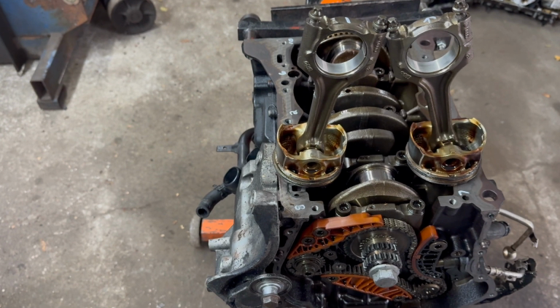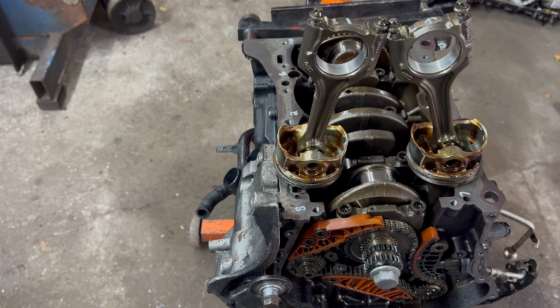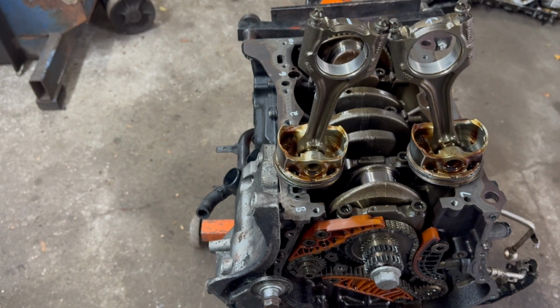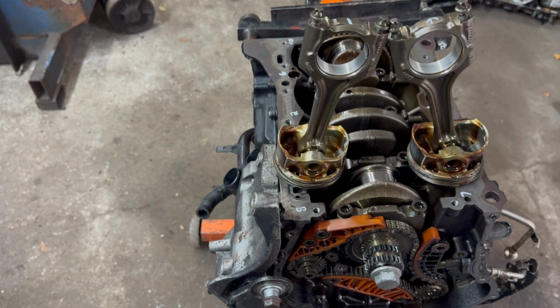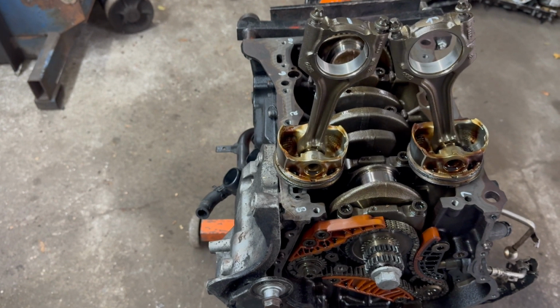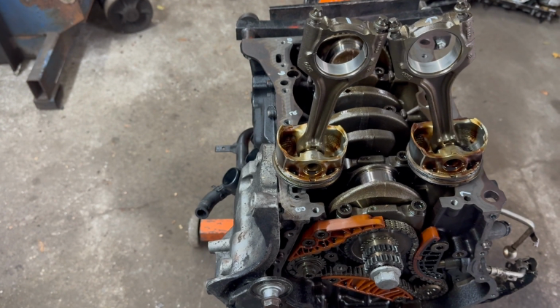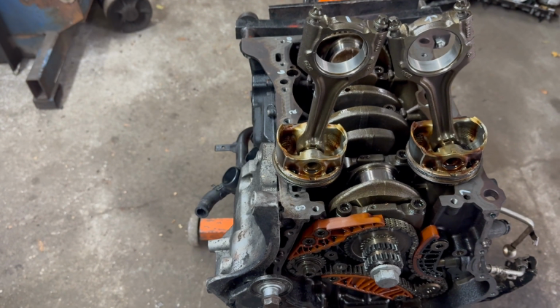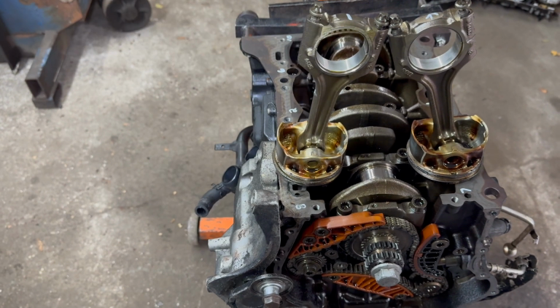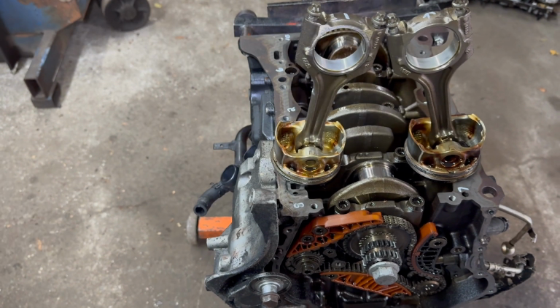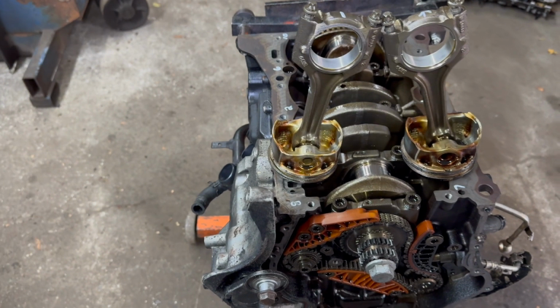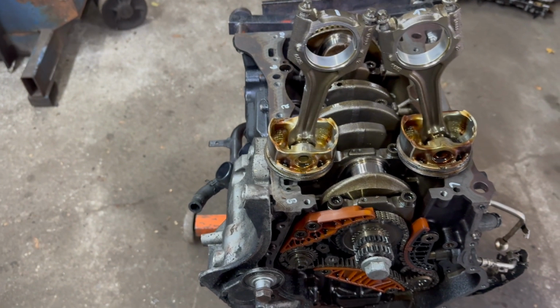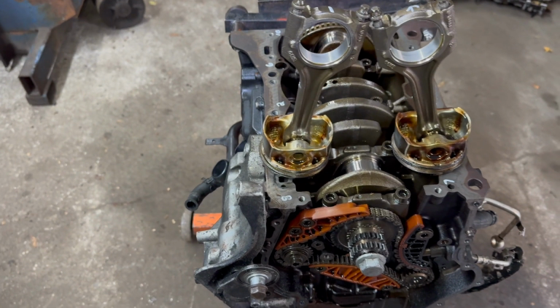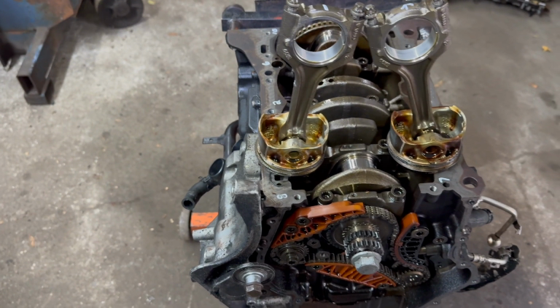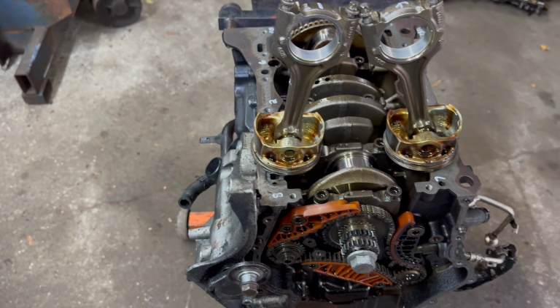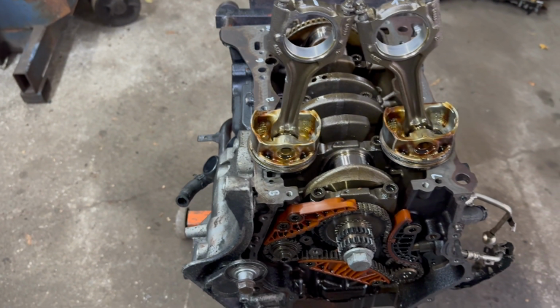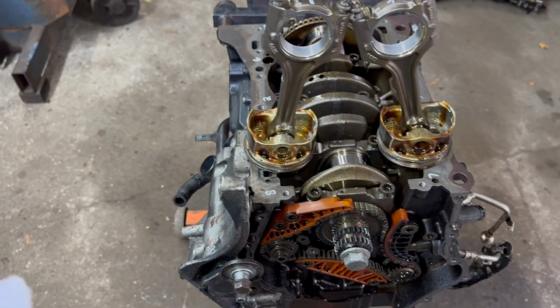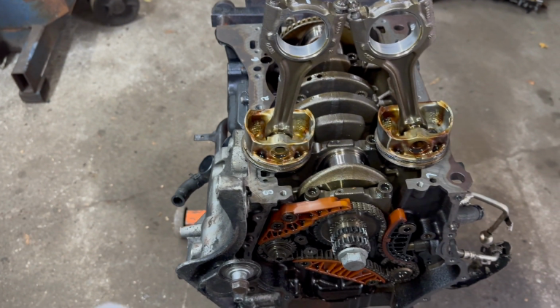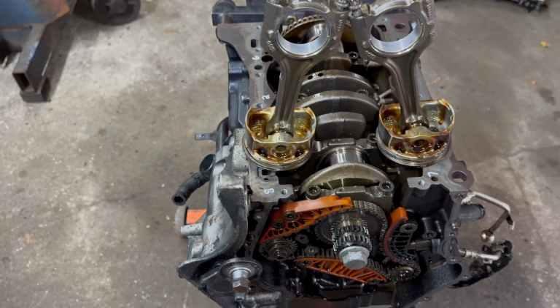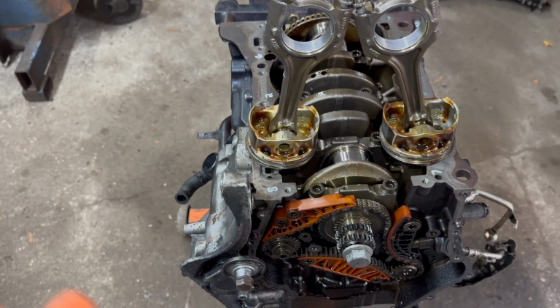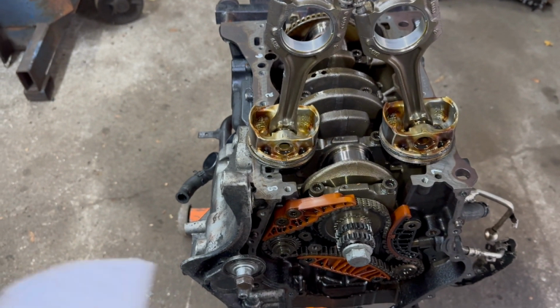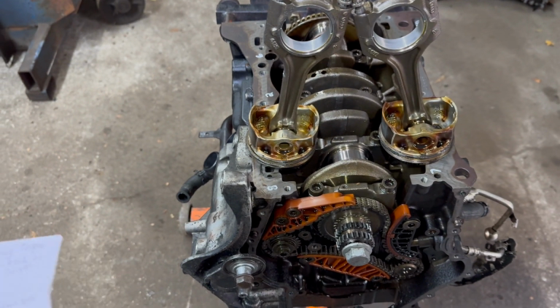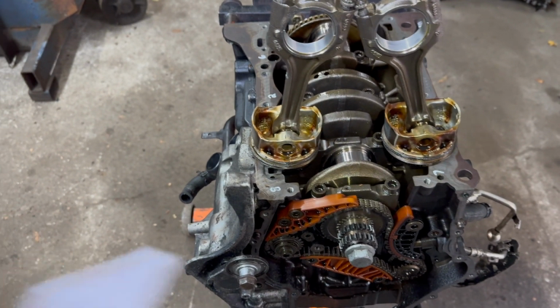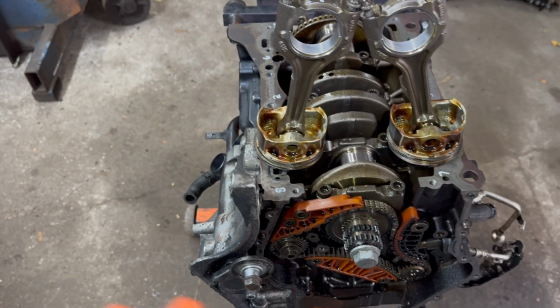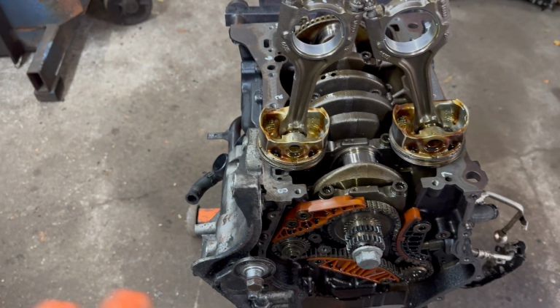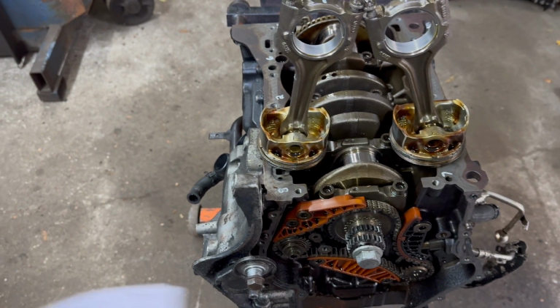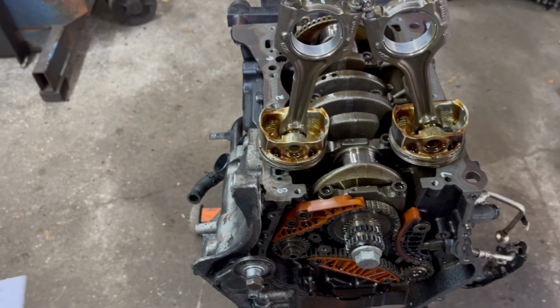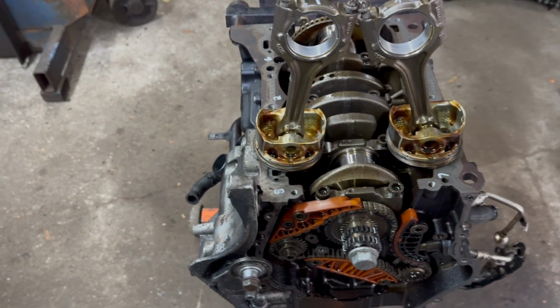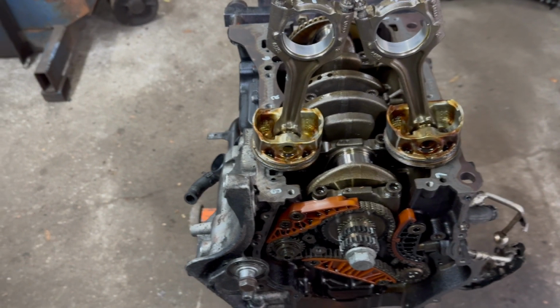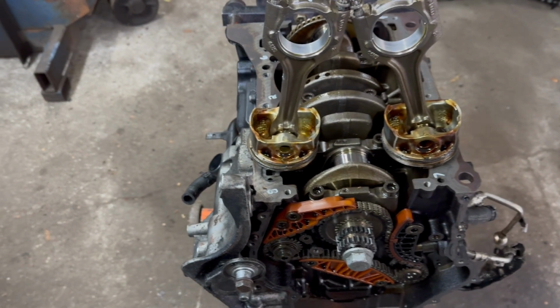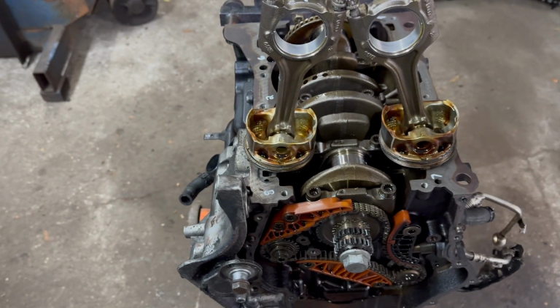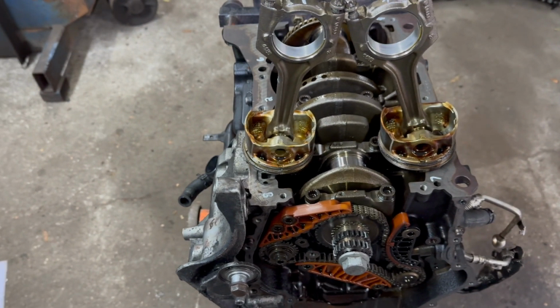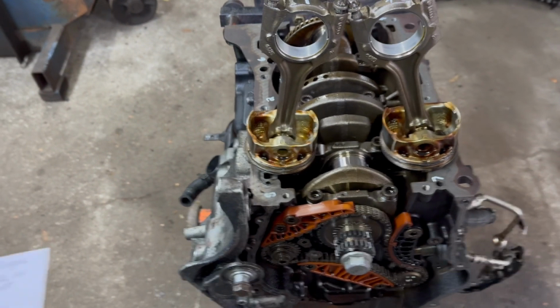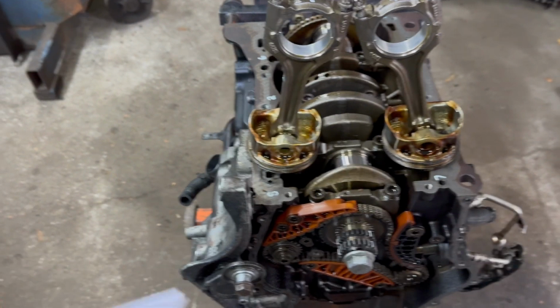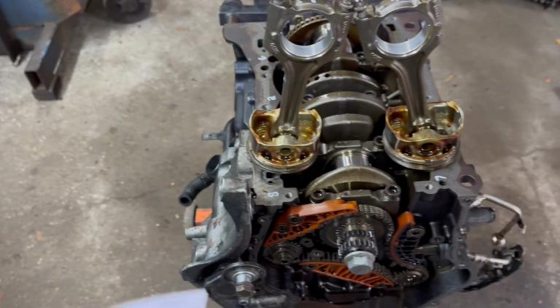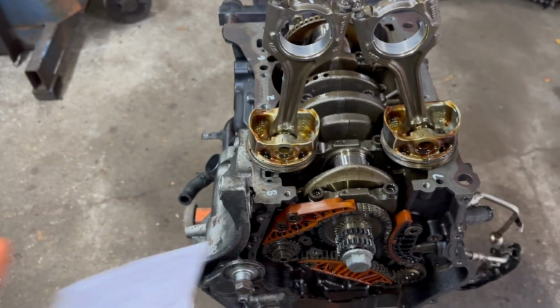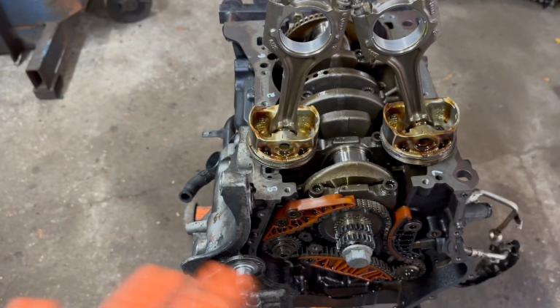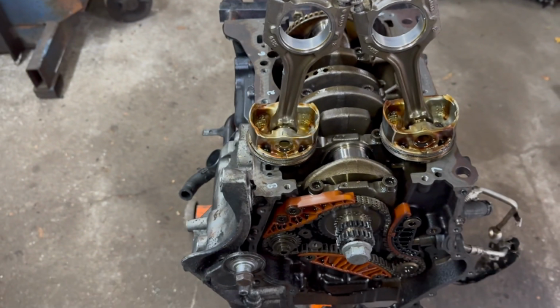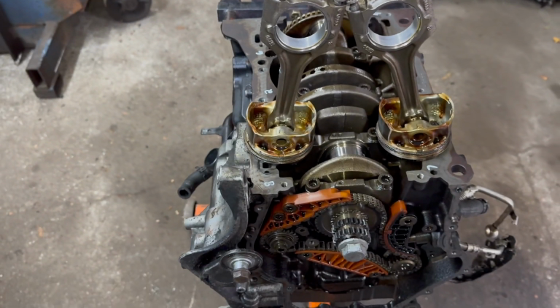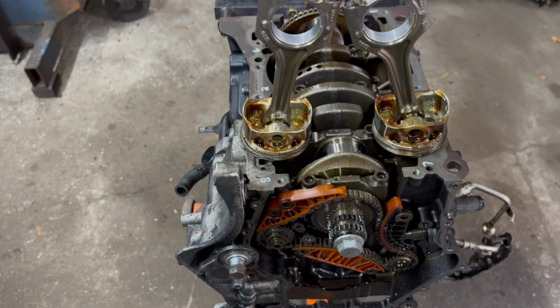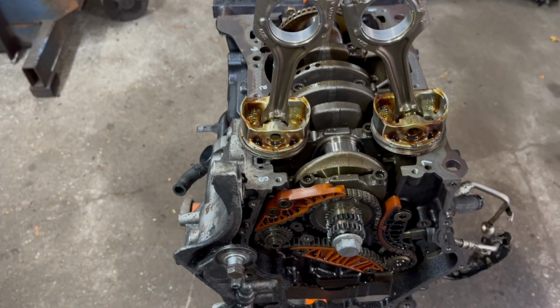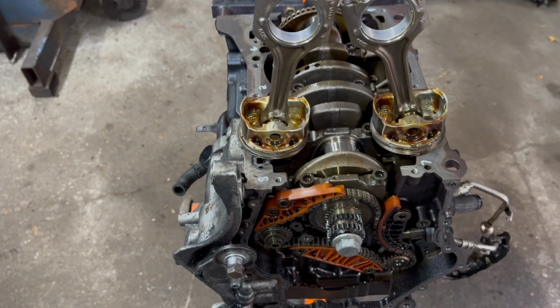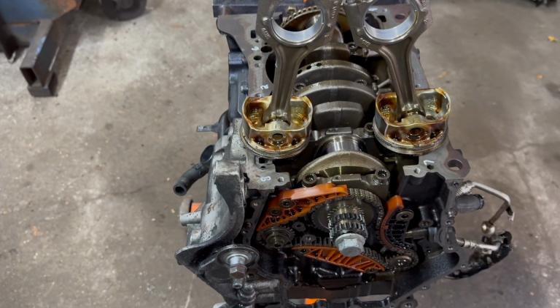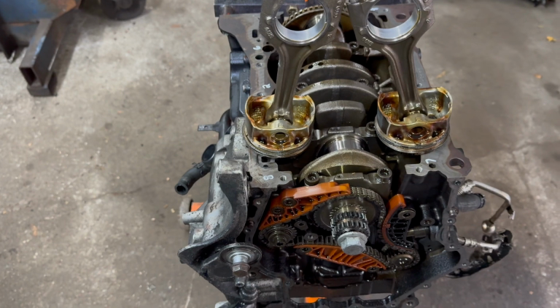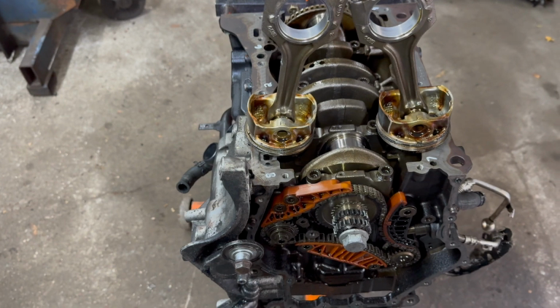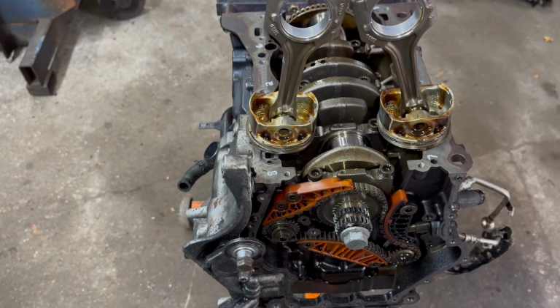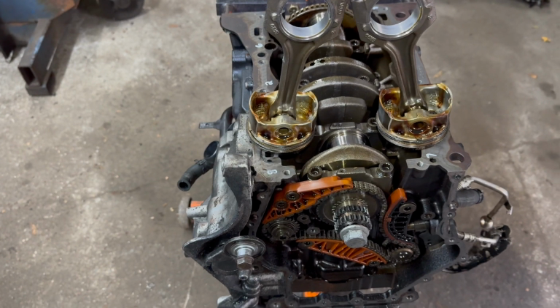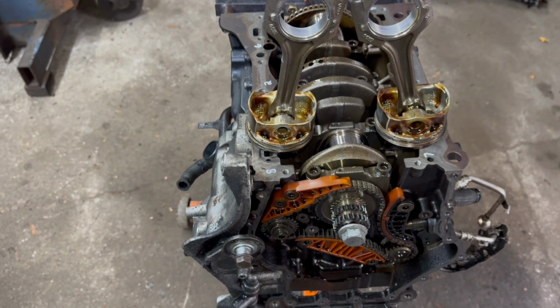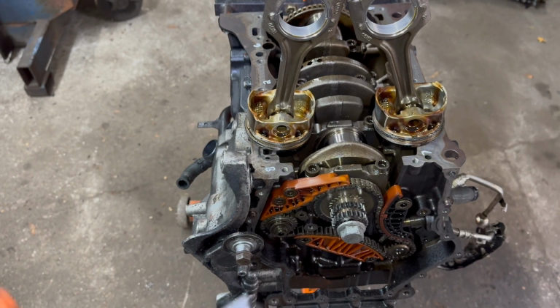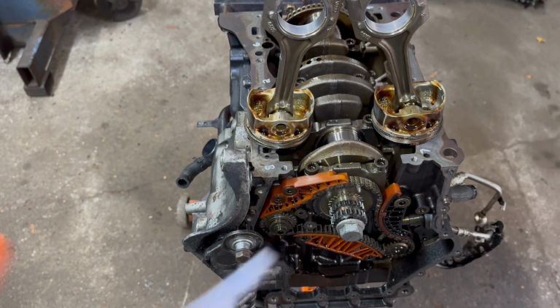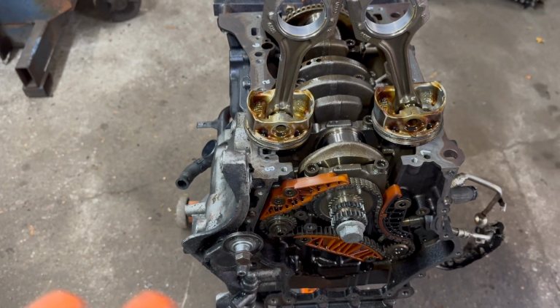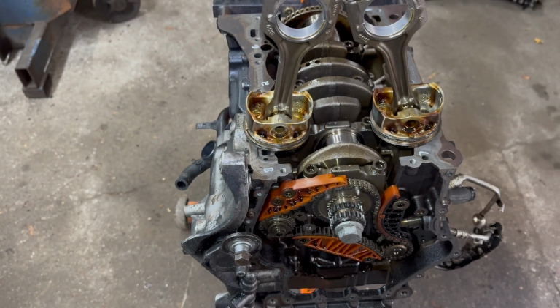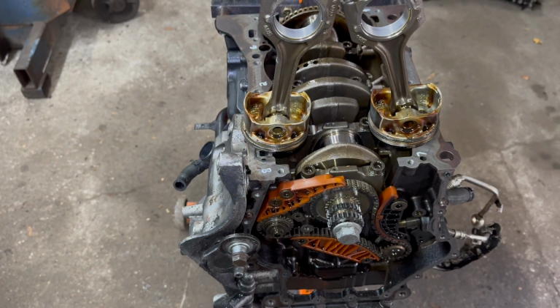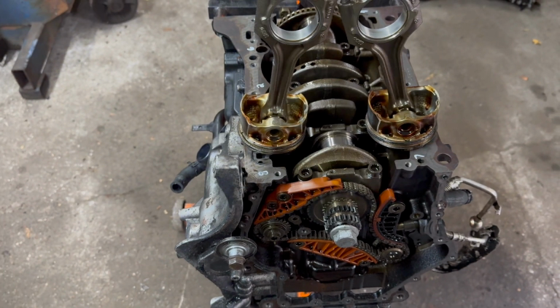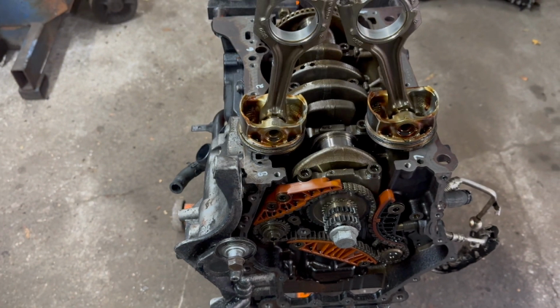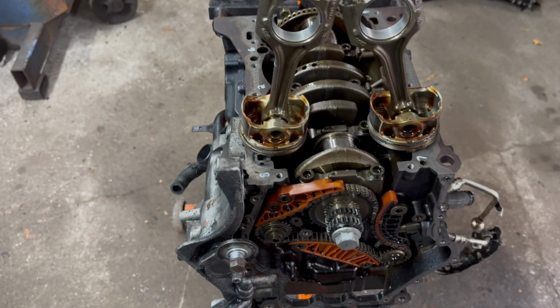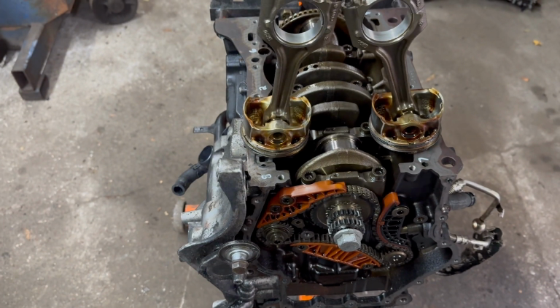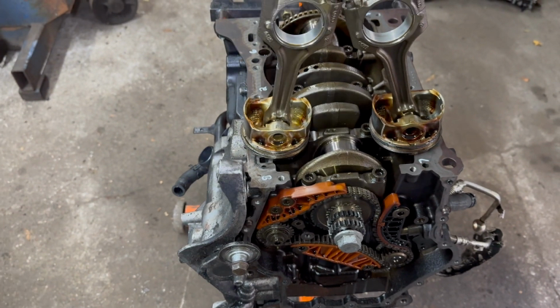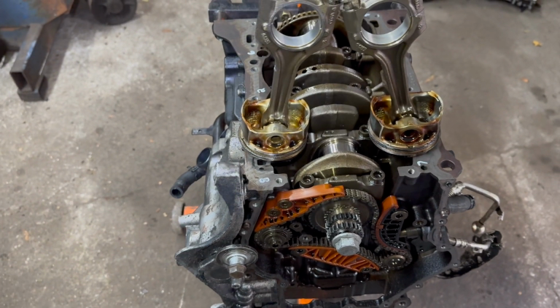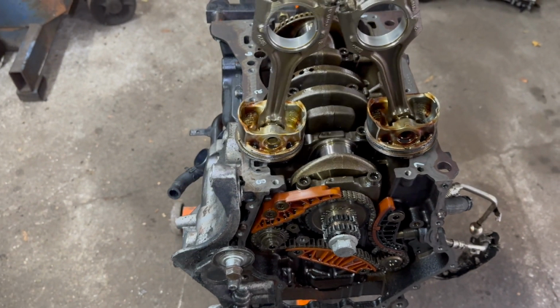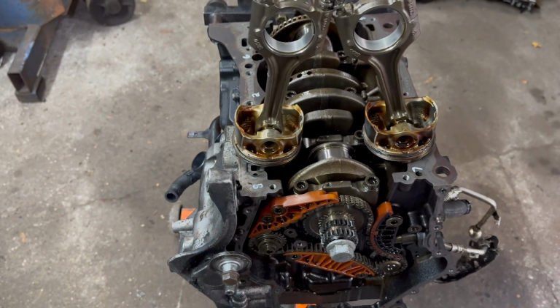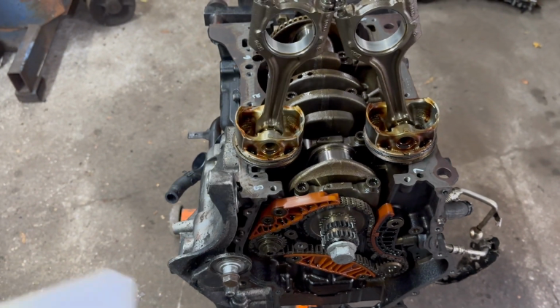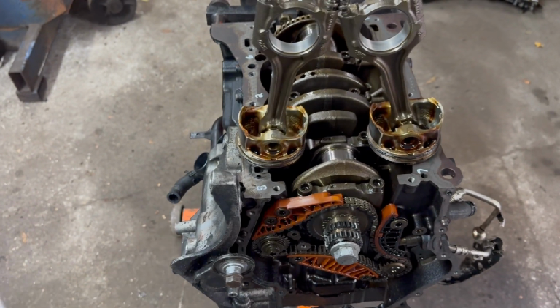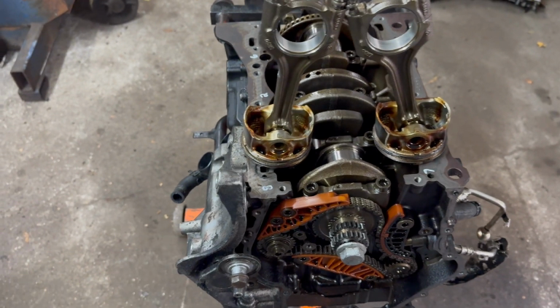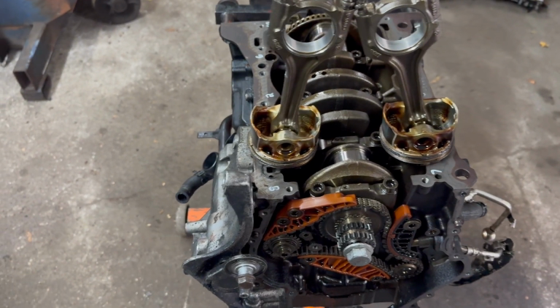There's not a lot of specs out there, and they contradict each other, so this is right from VW.